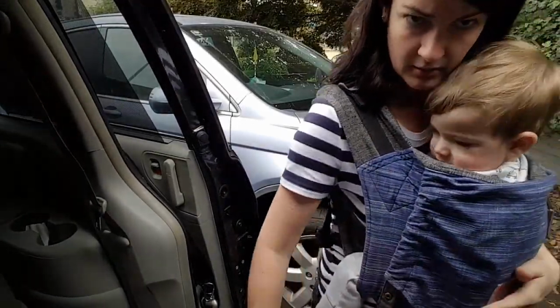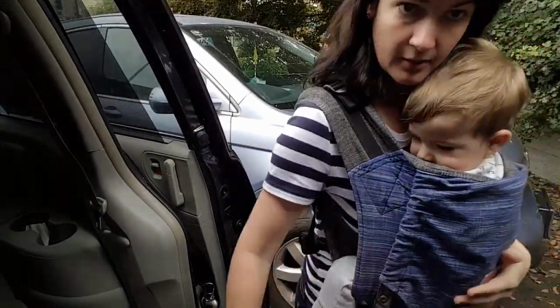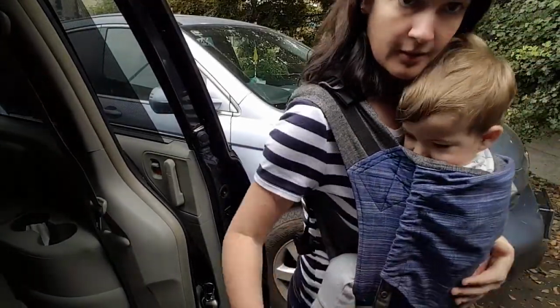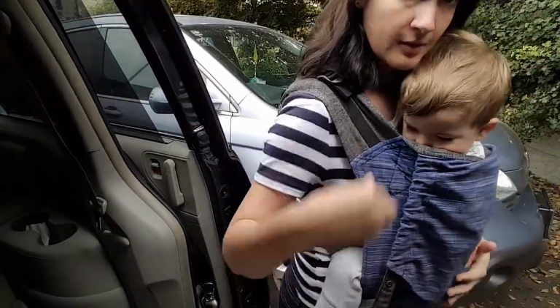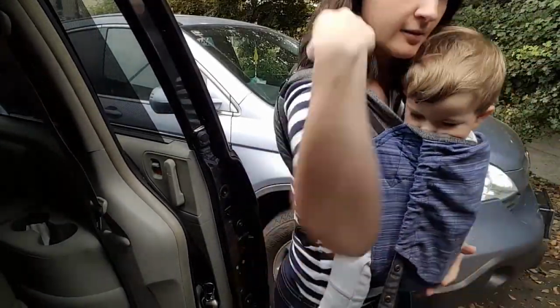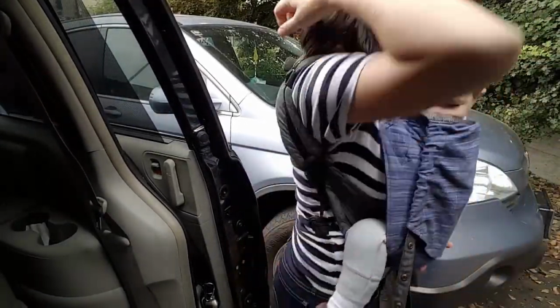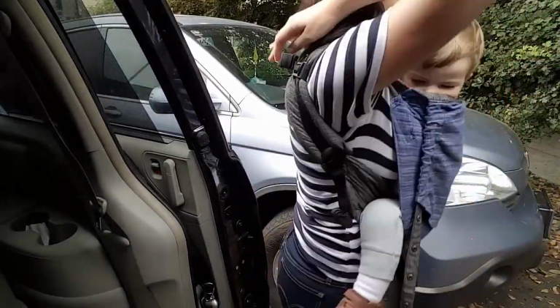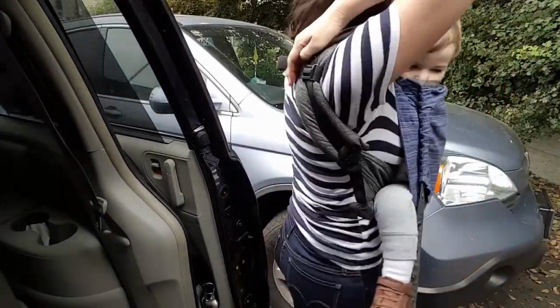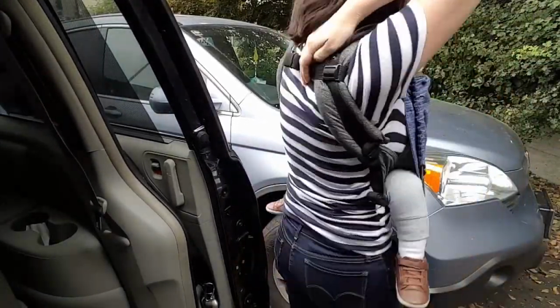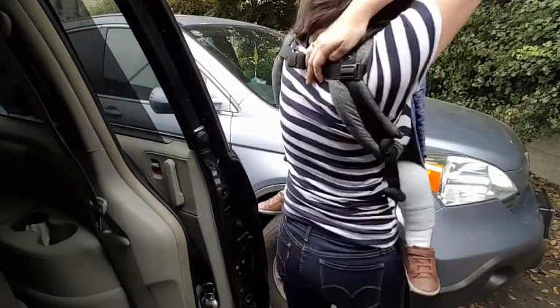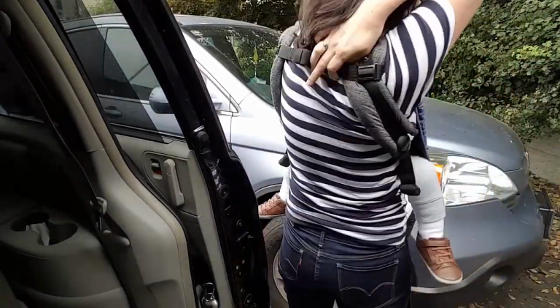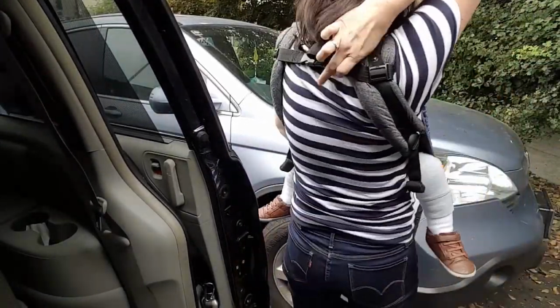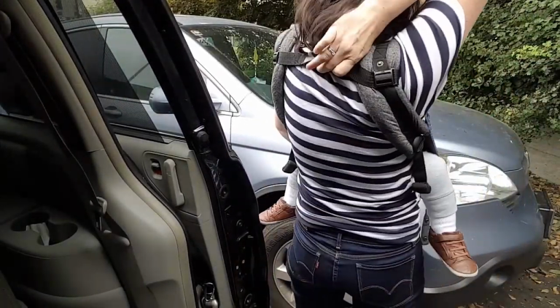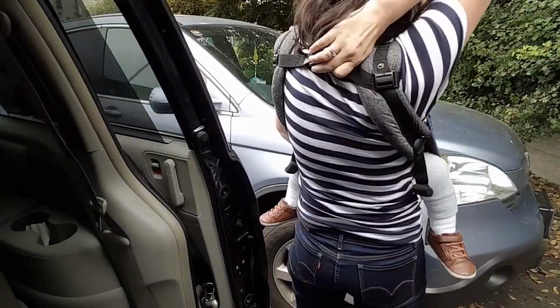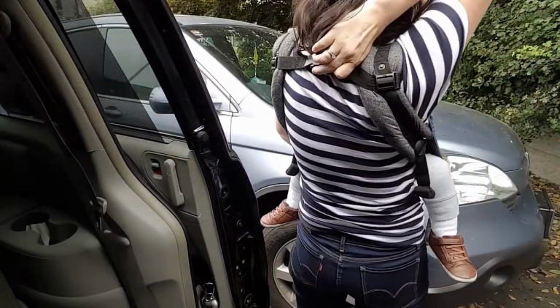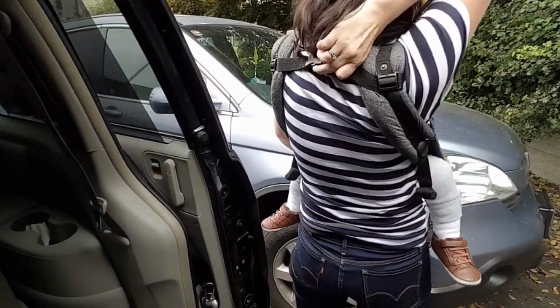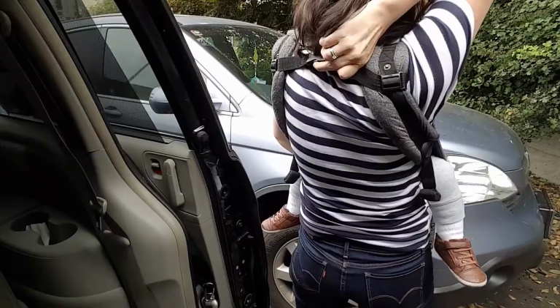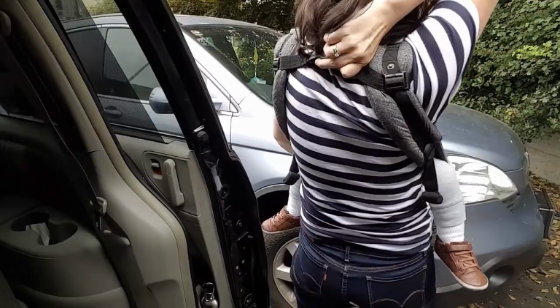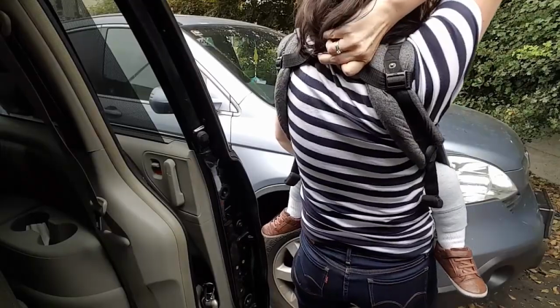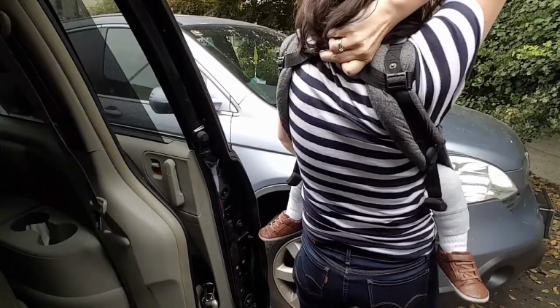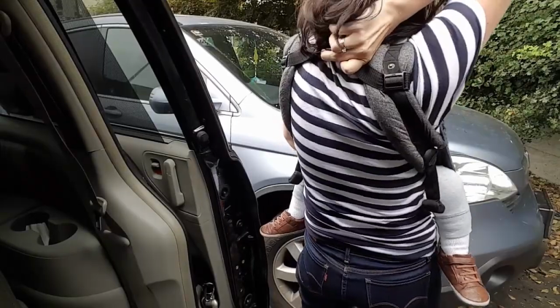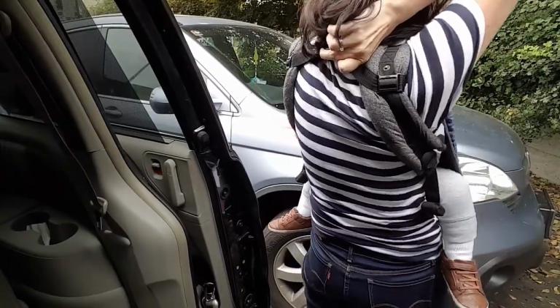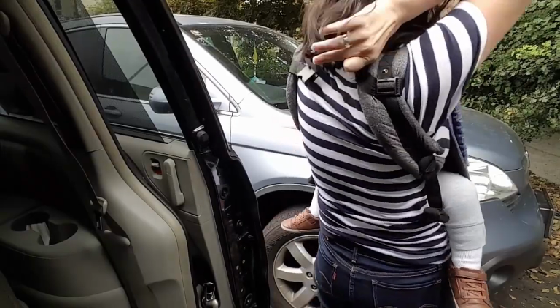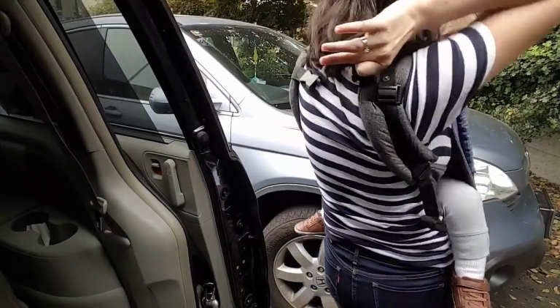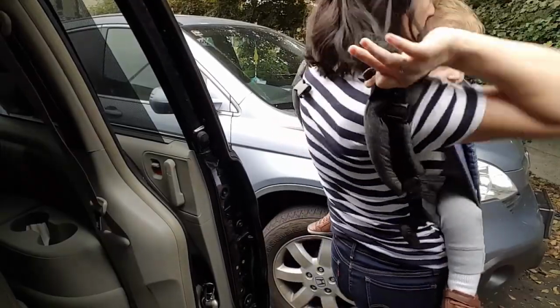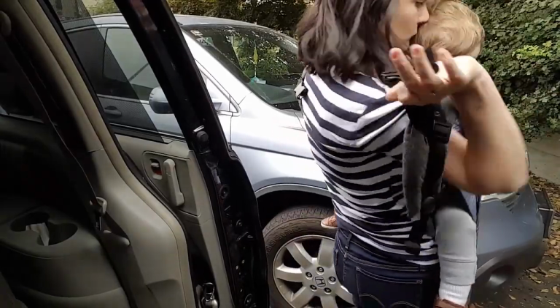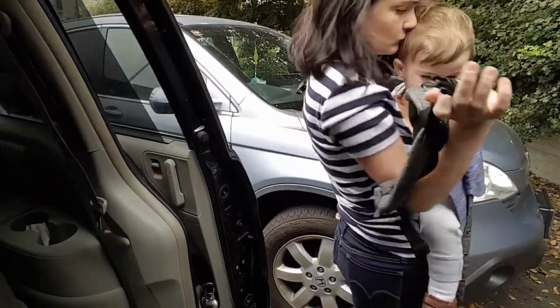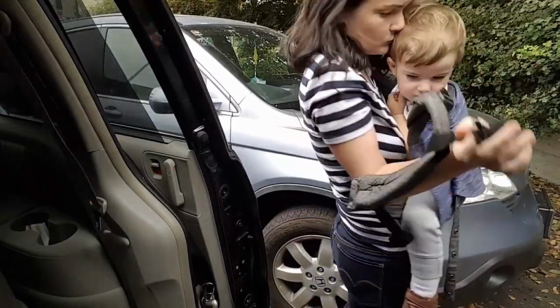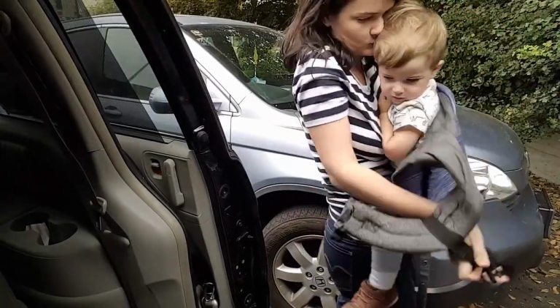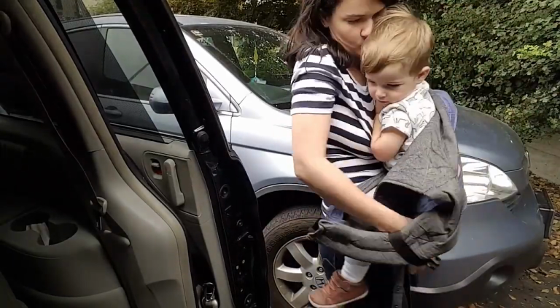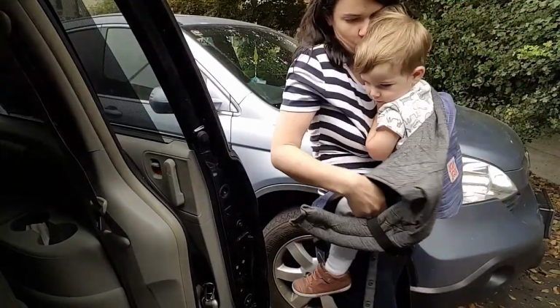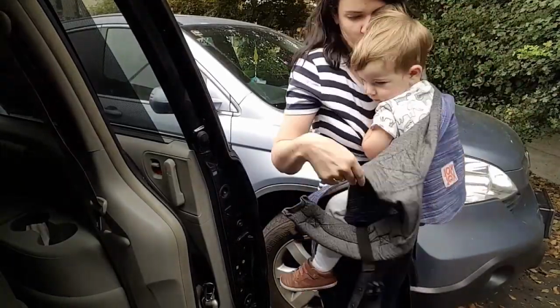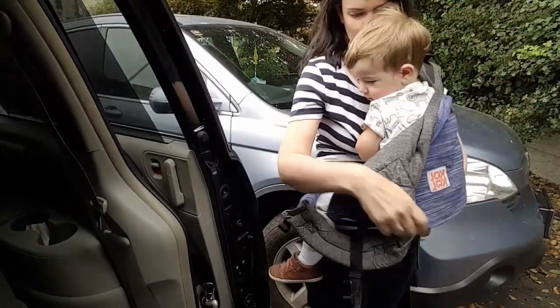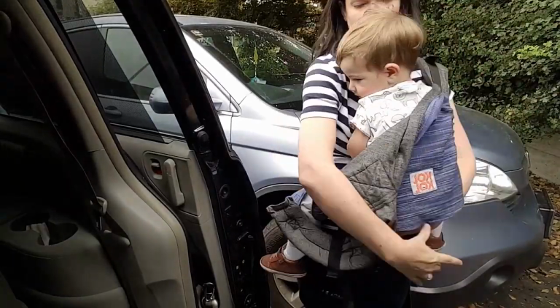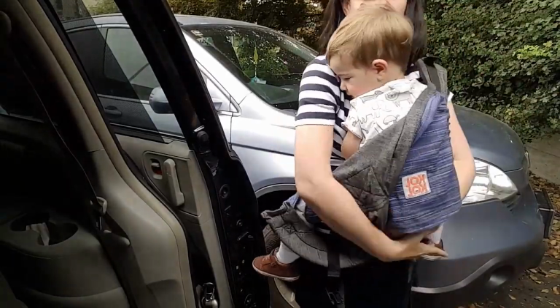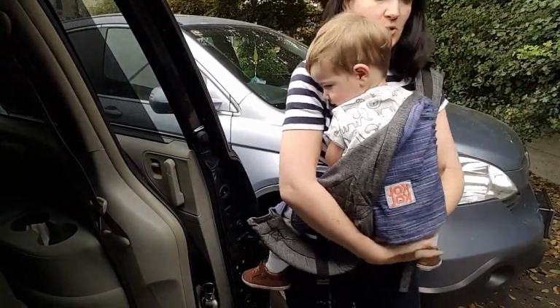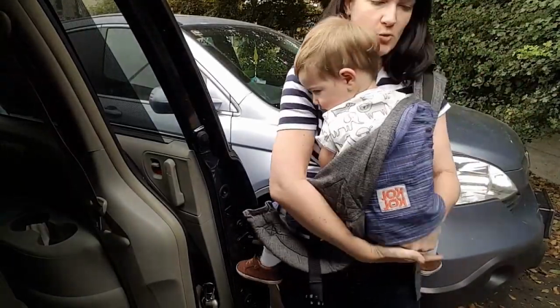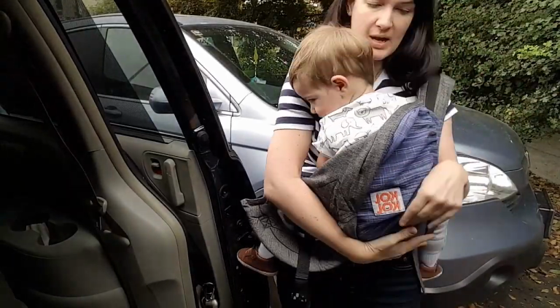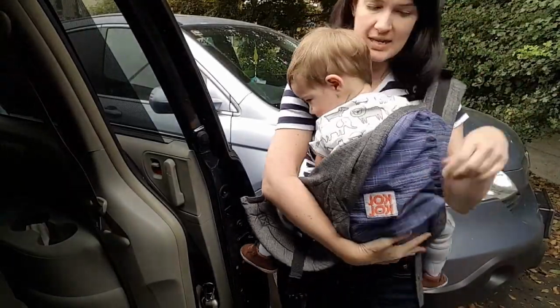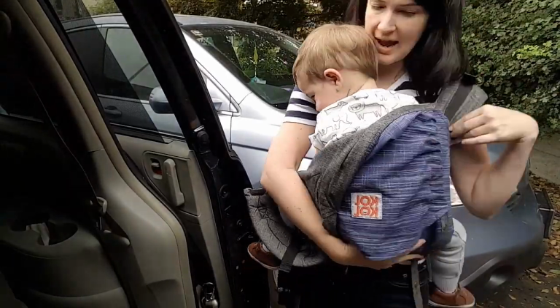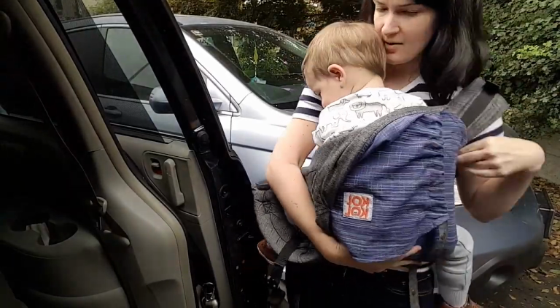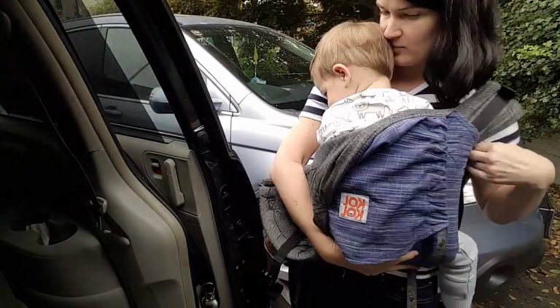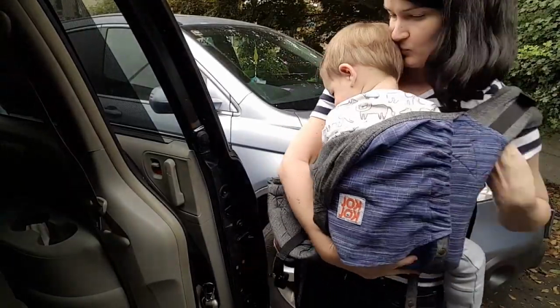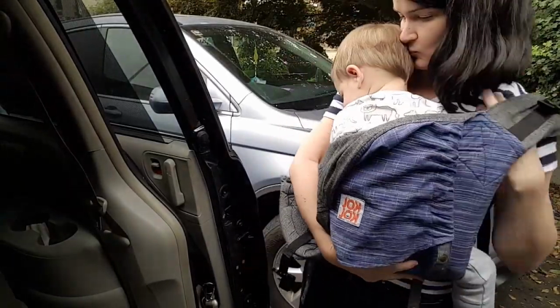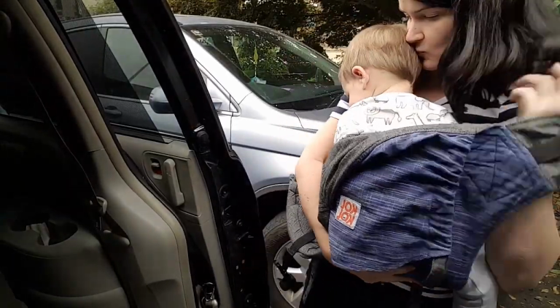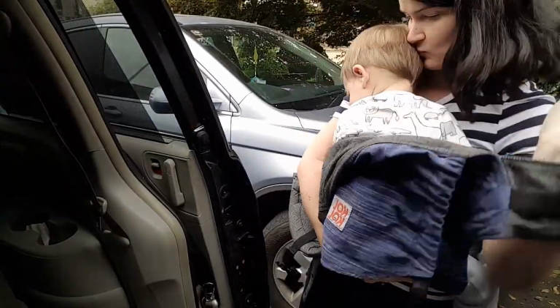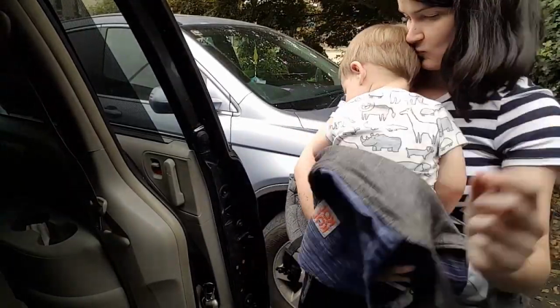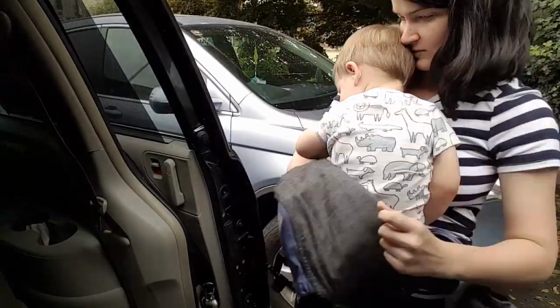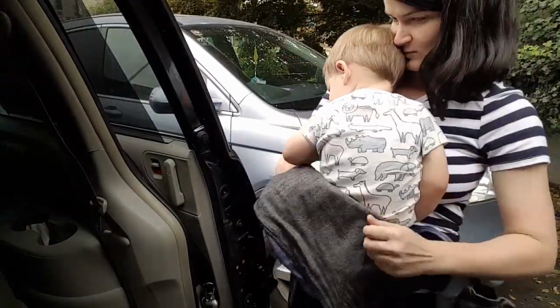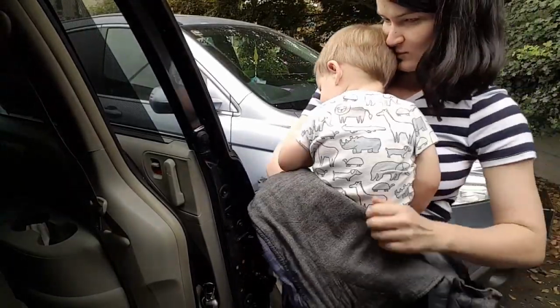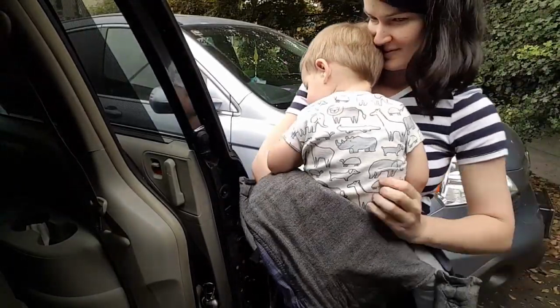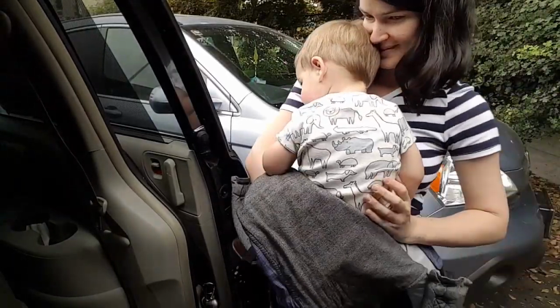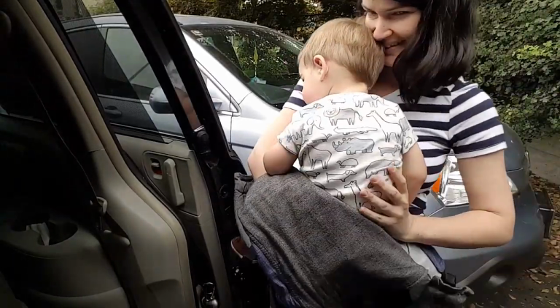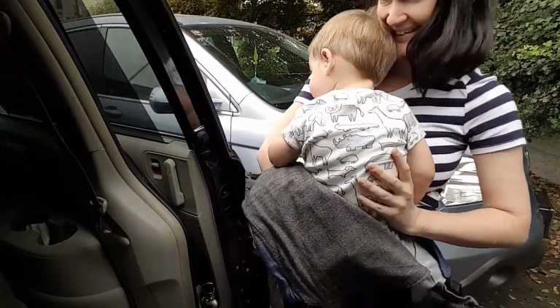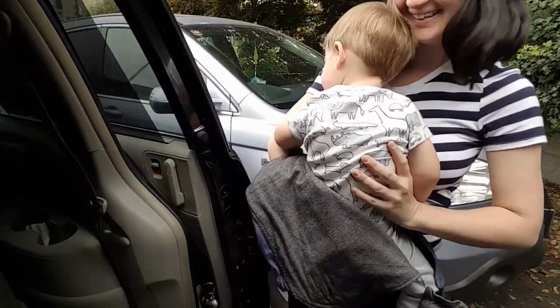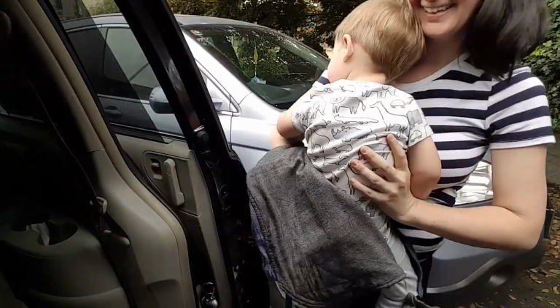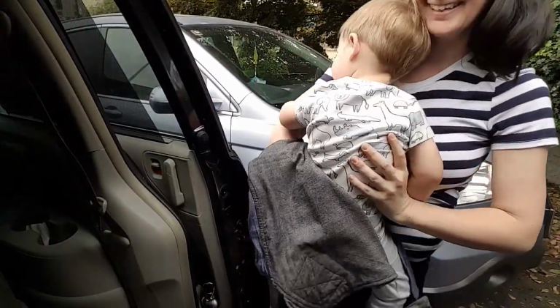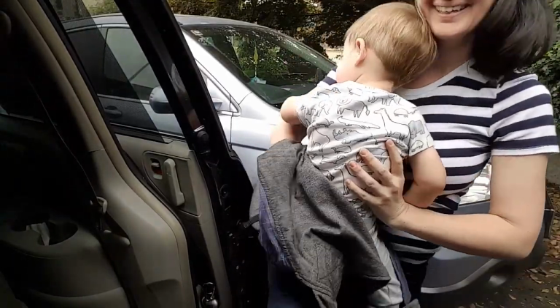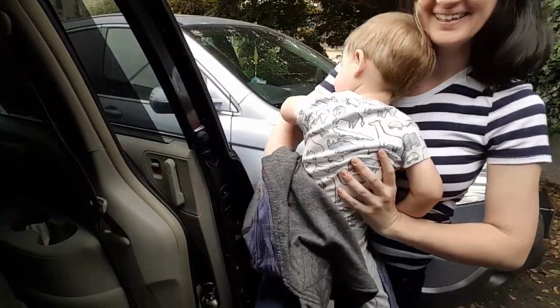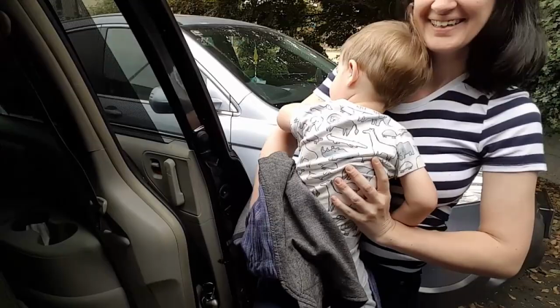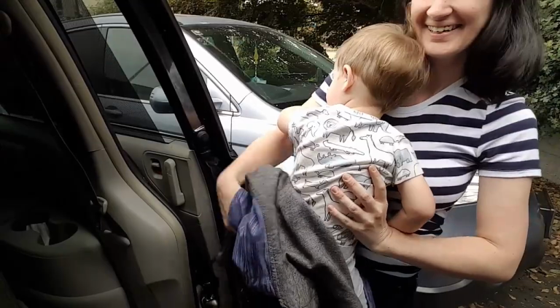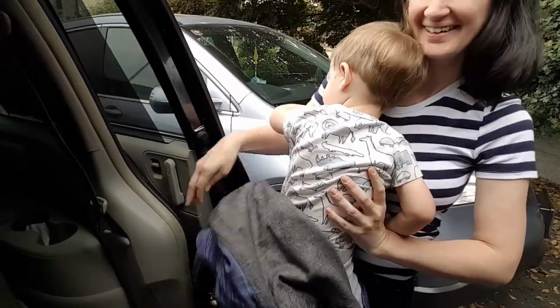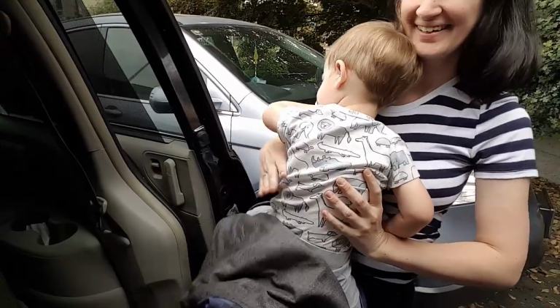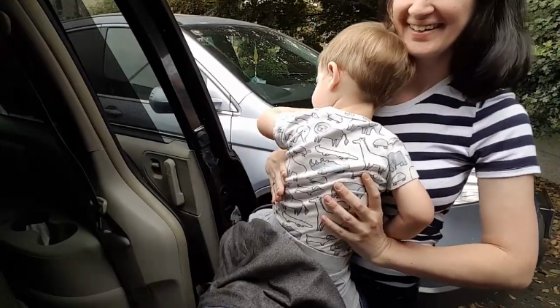So once you unbuckle, you just take that thing down. You kind of peel it all back and you are good to go.